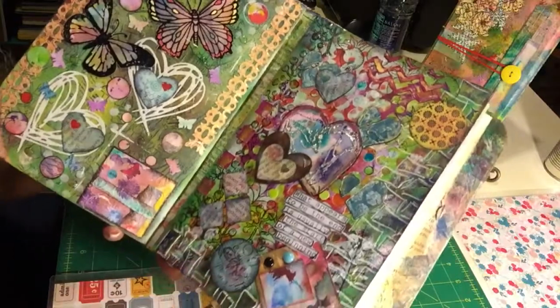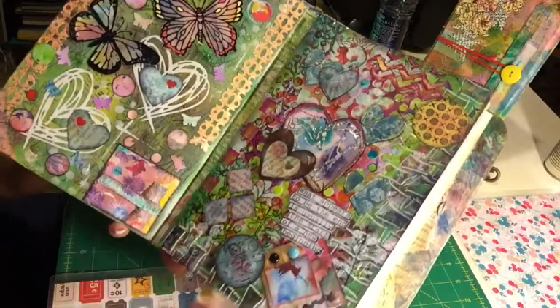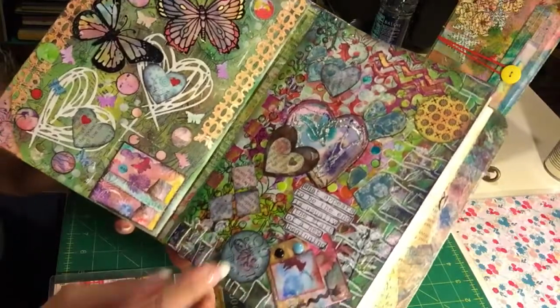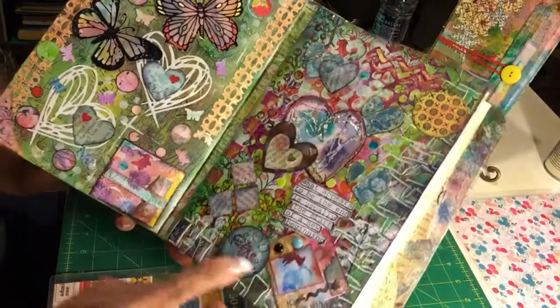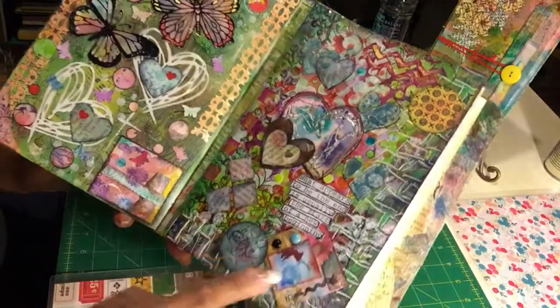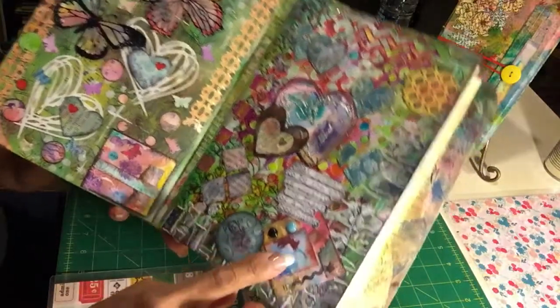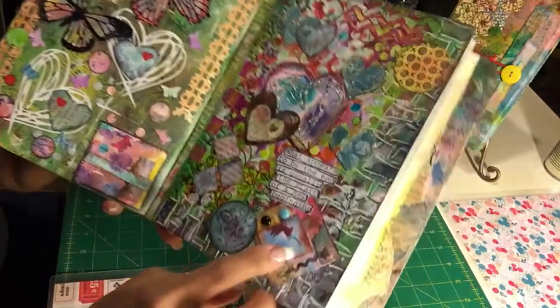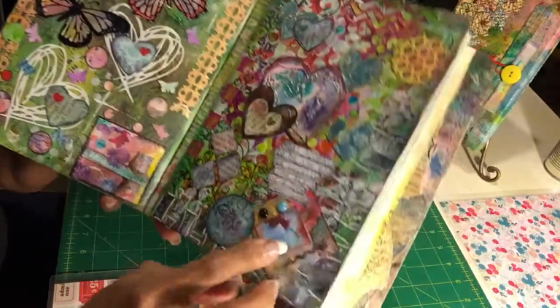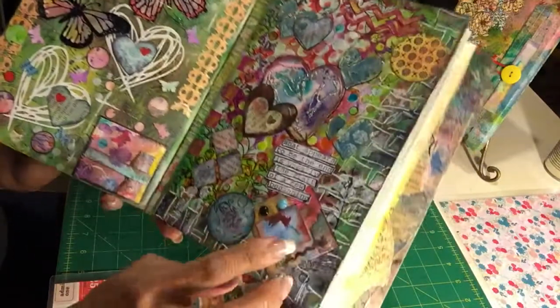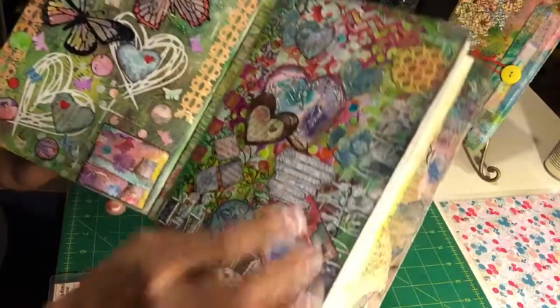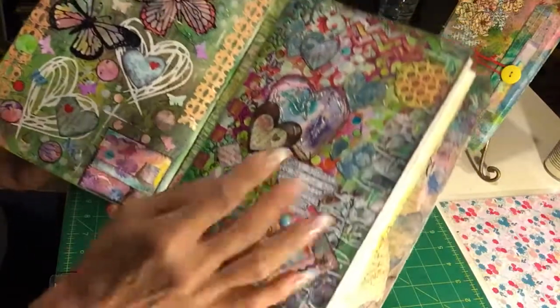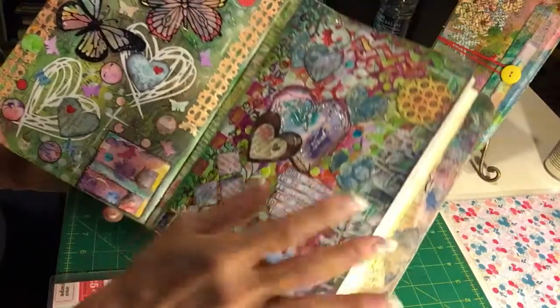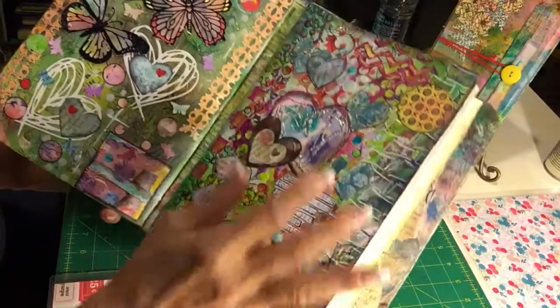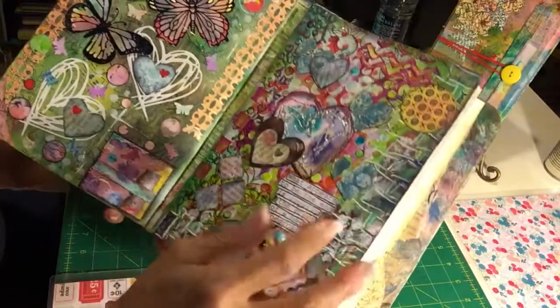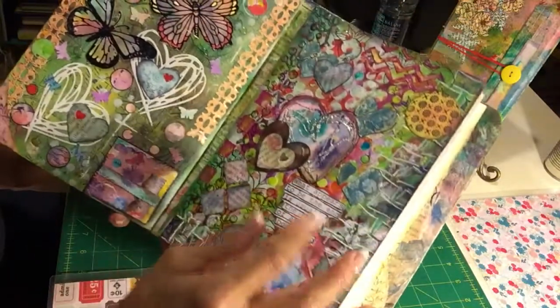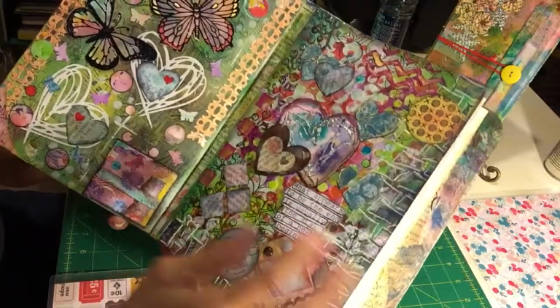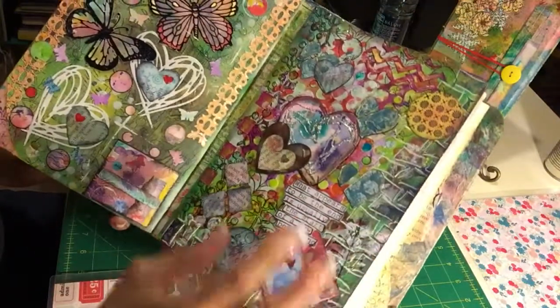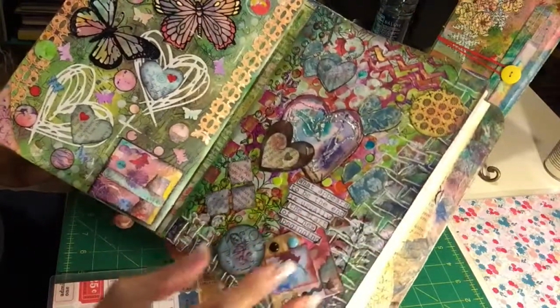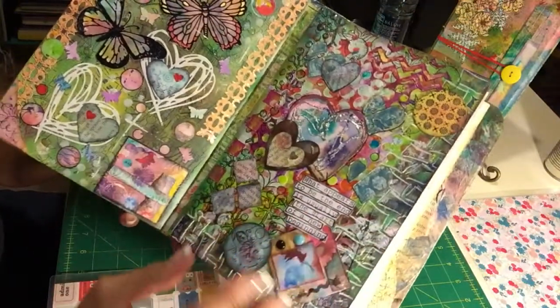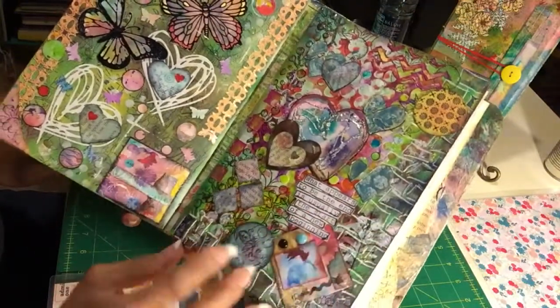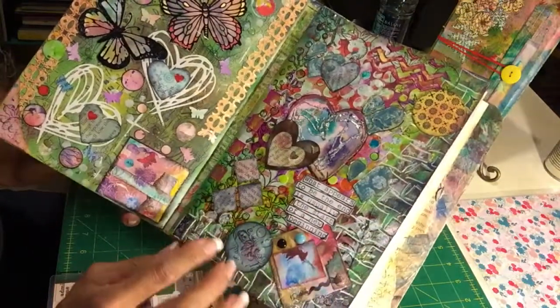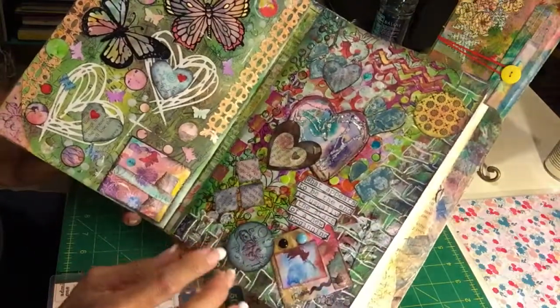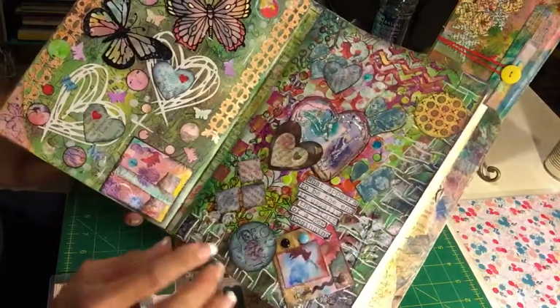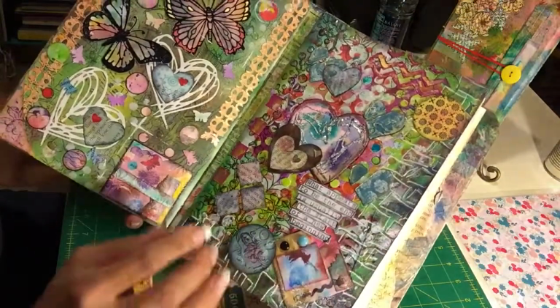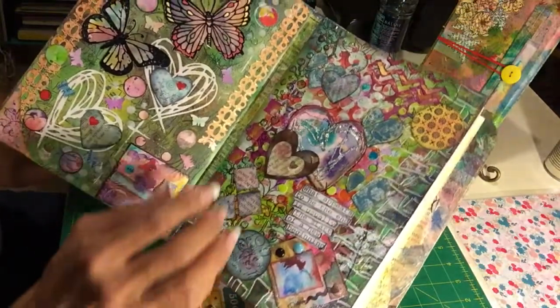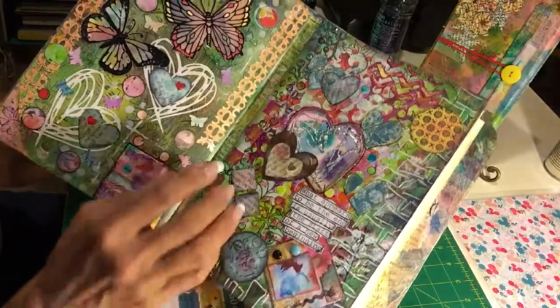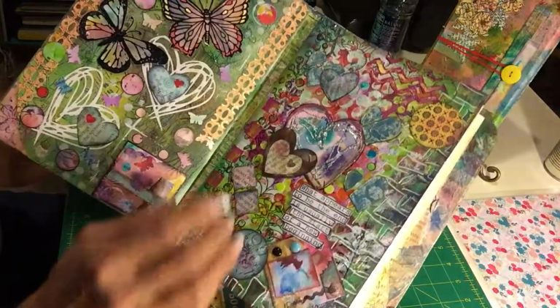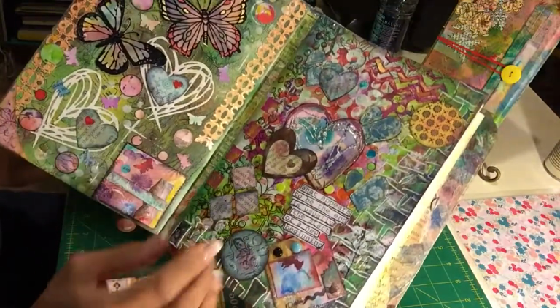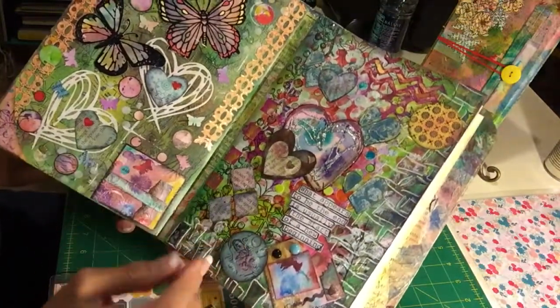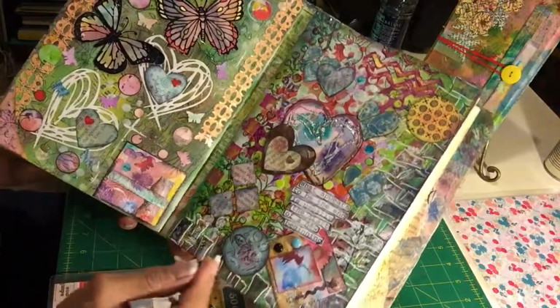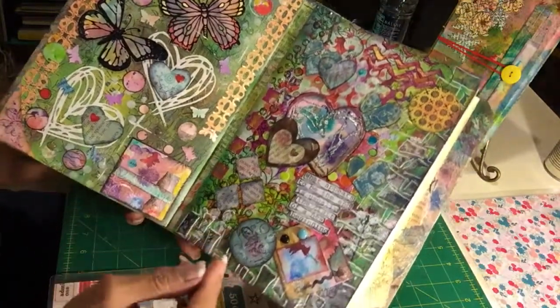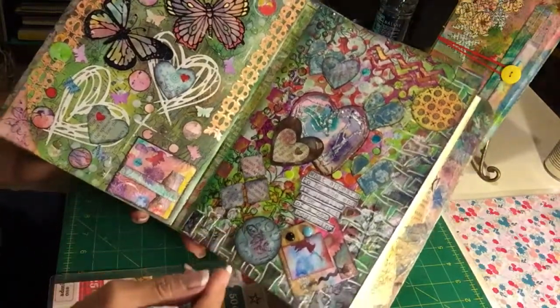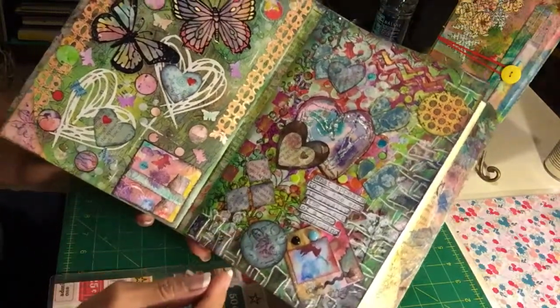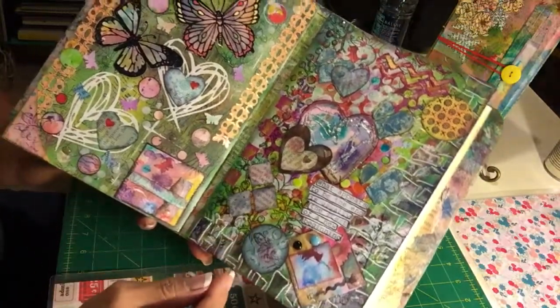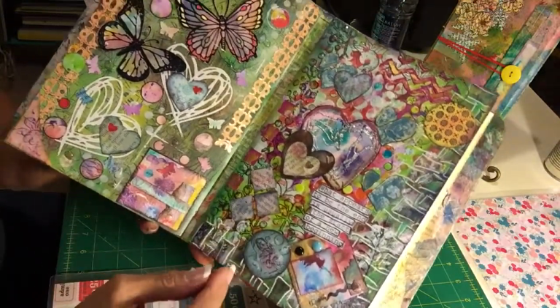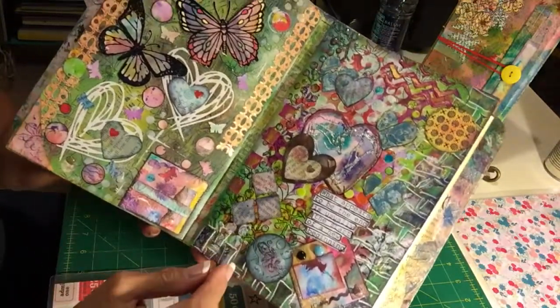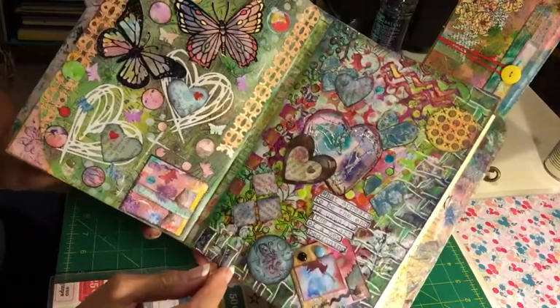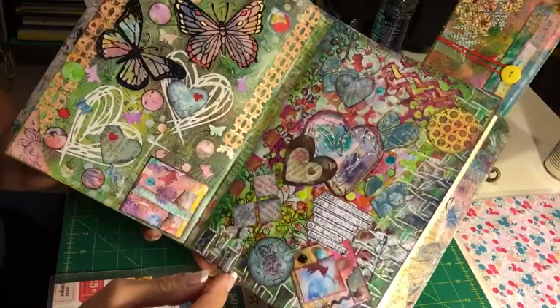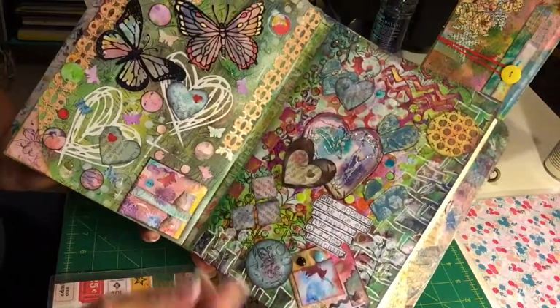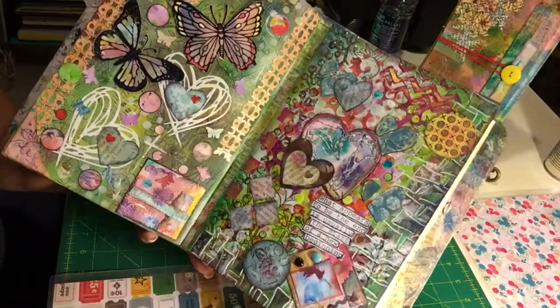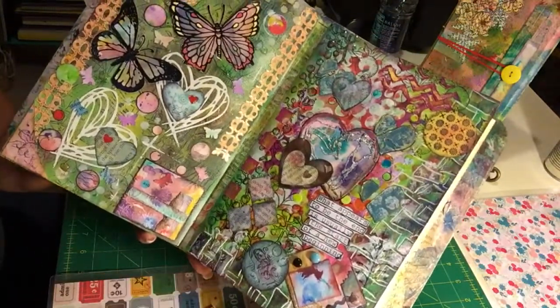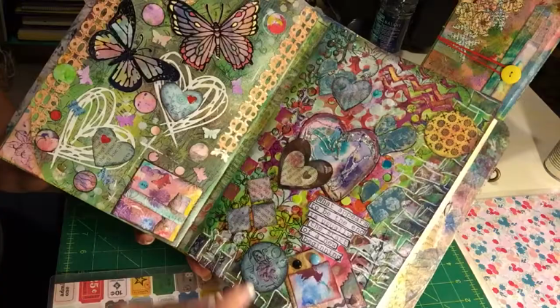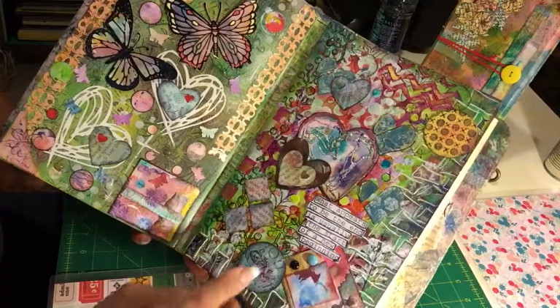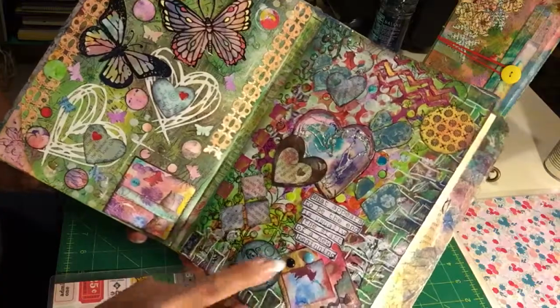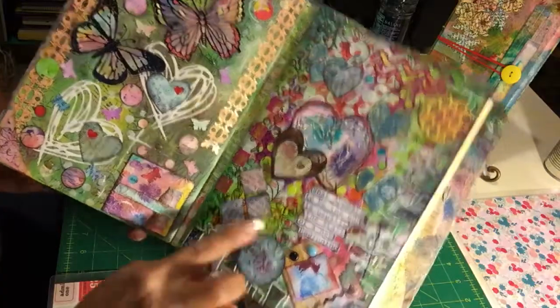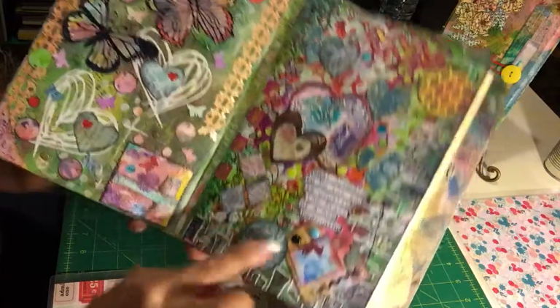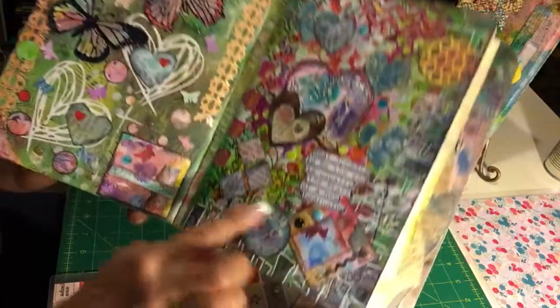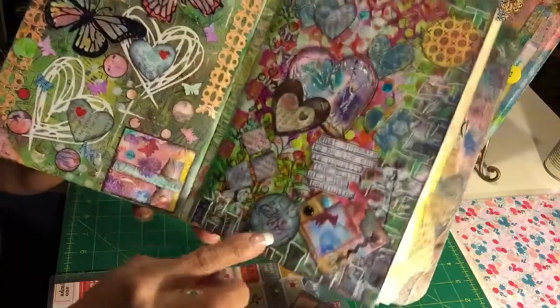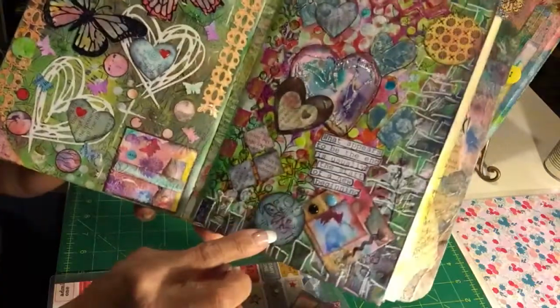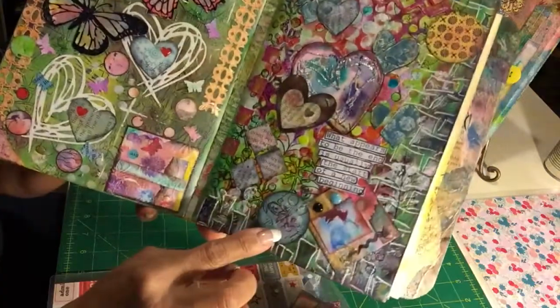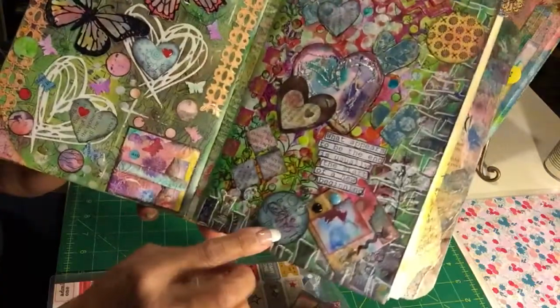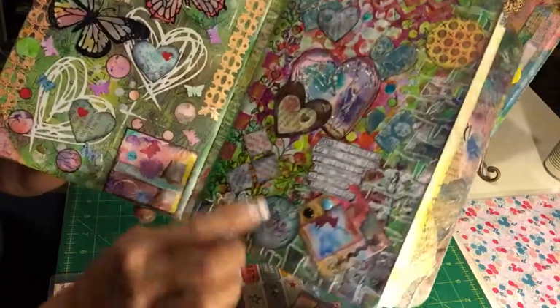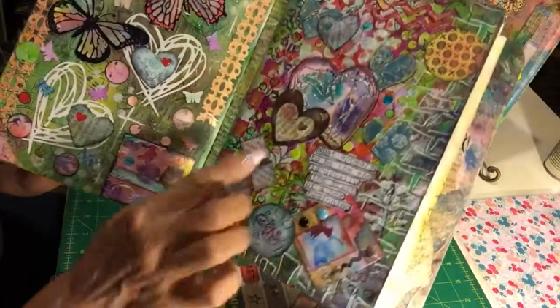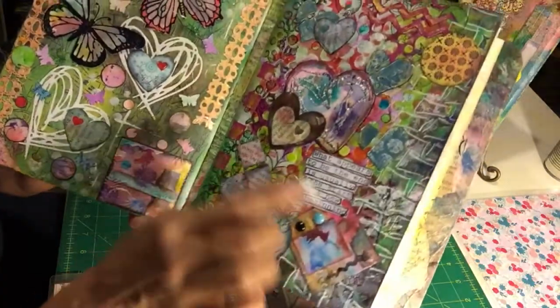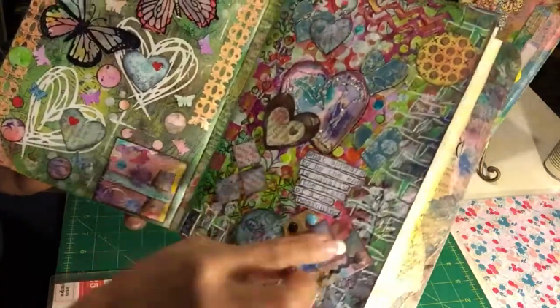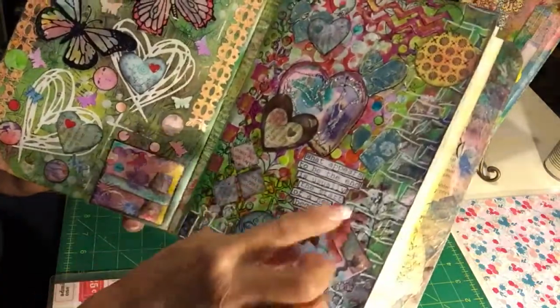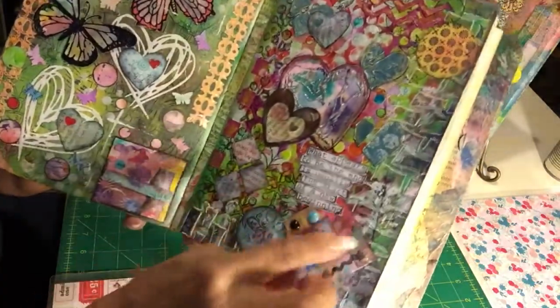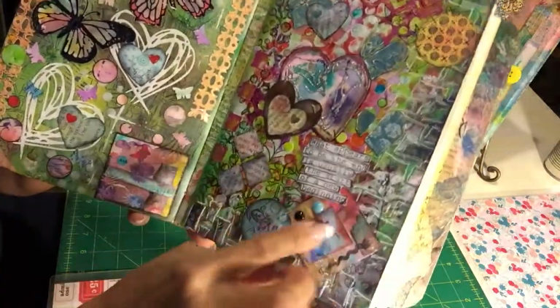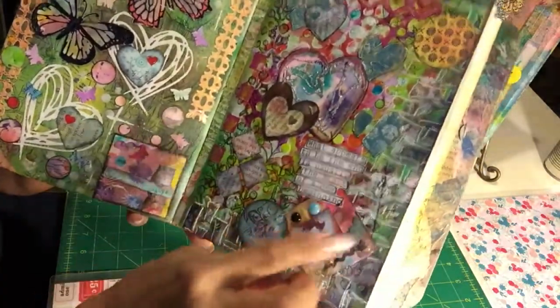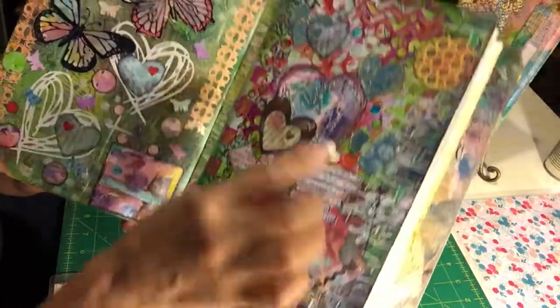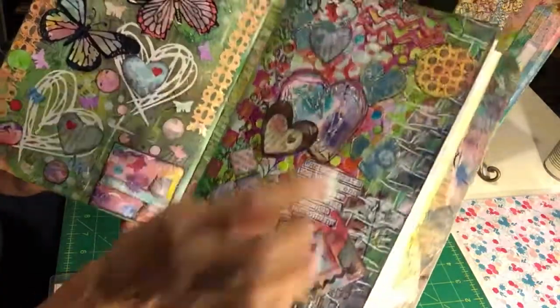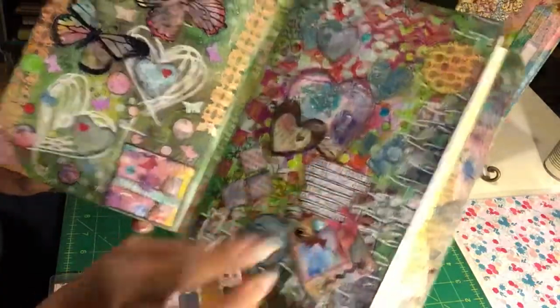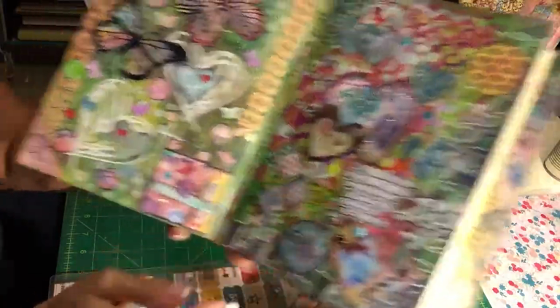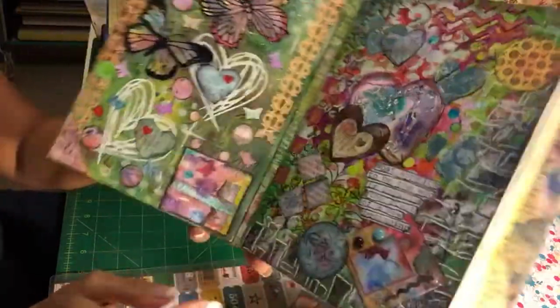You can see it and so forth. So again, a lot of texture paste and my circles and so forth.